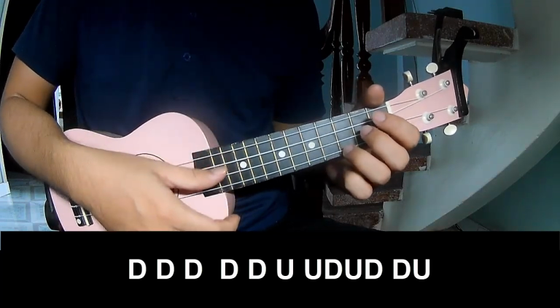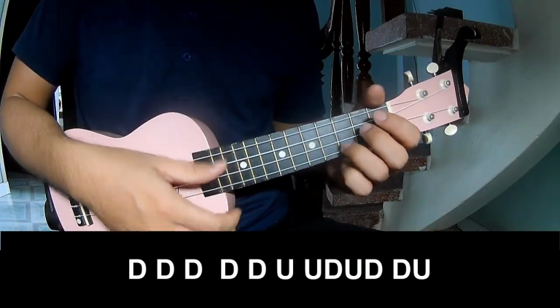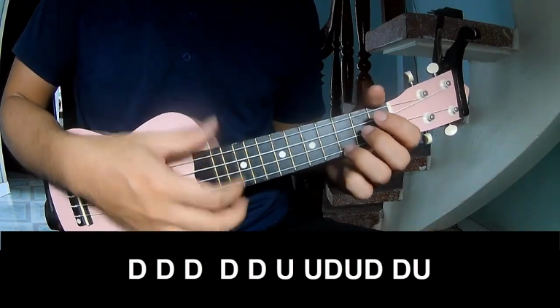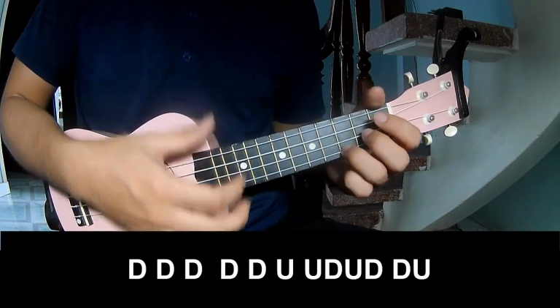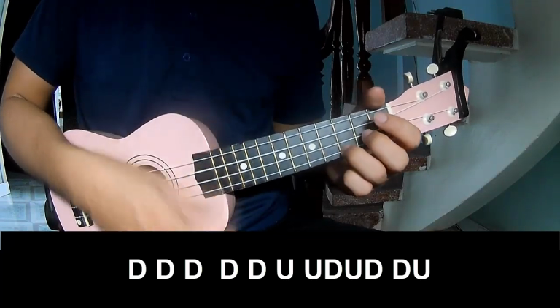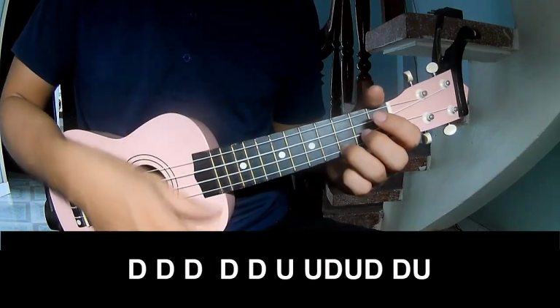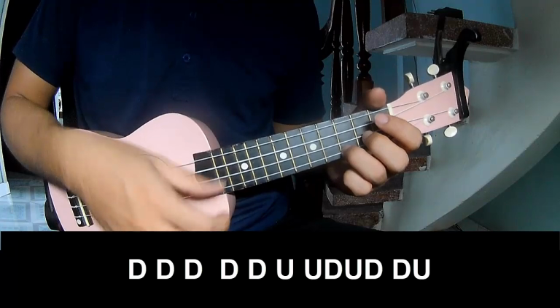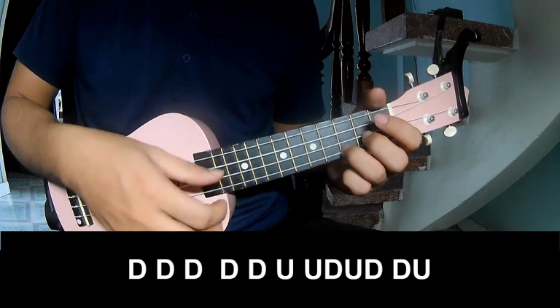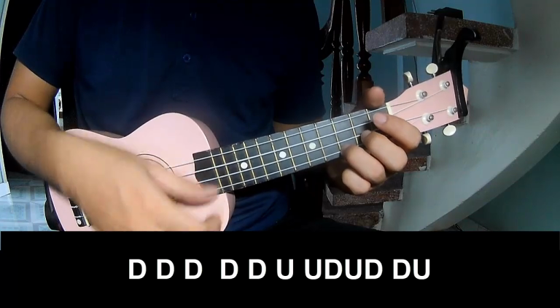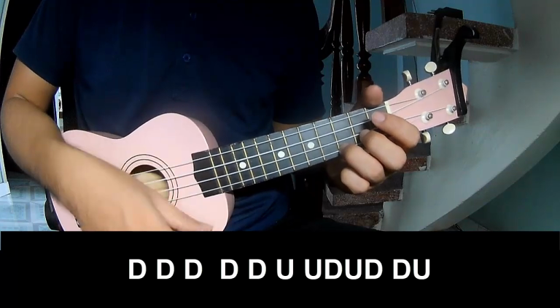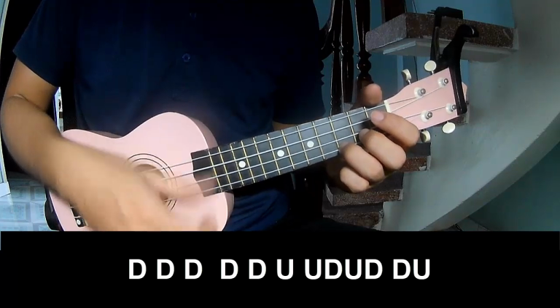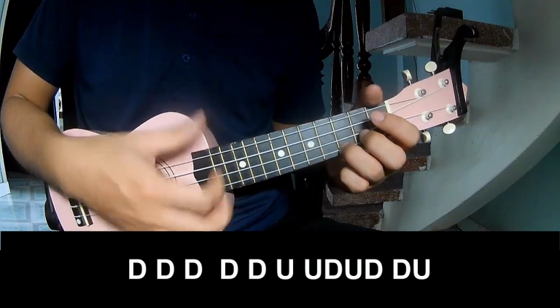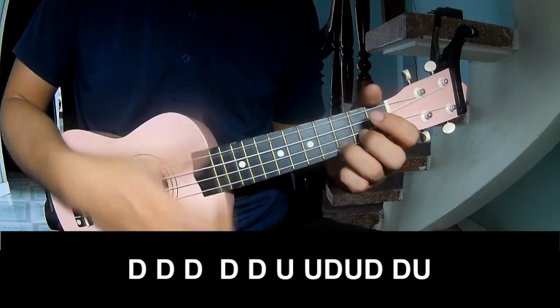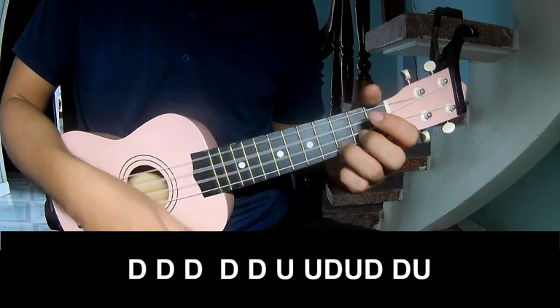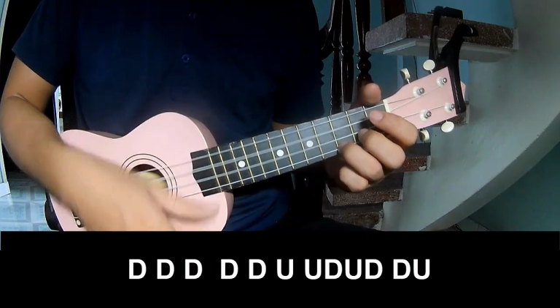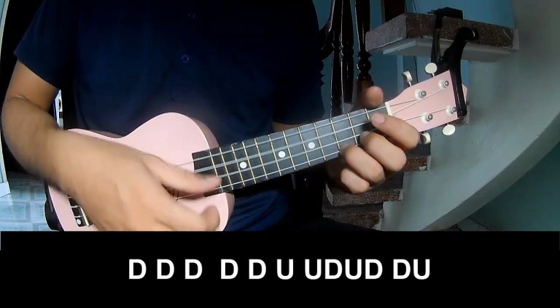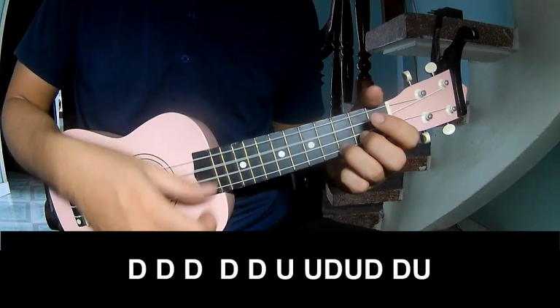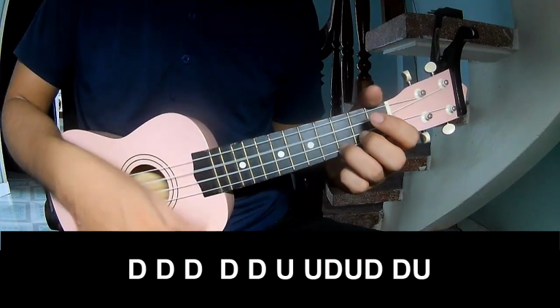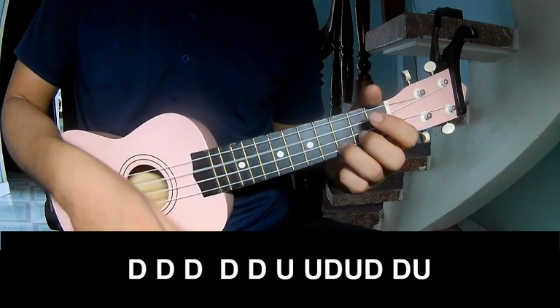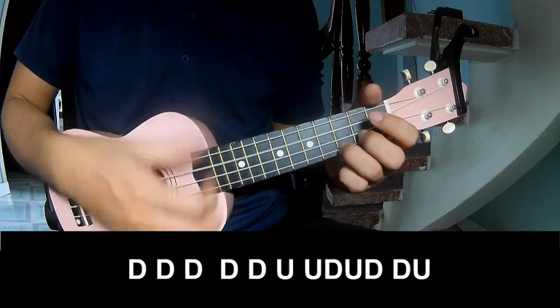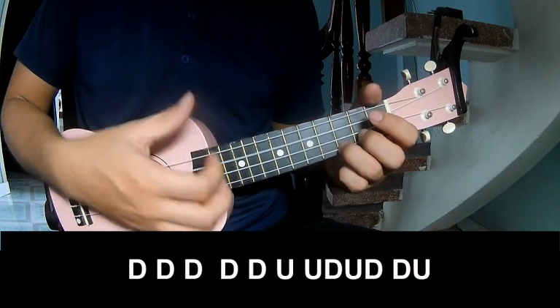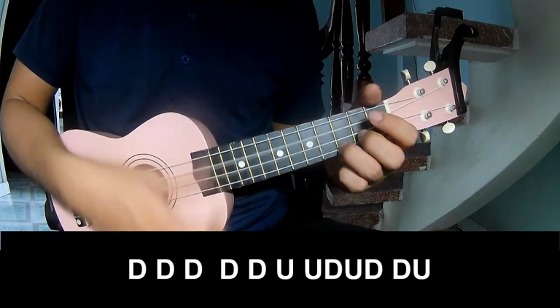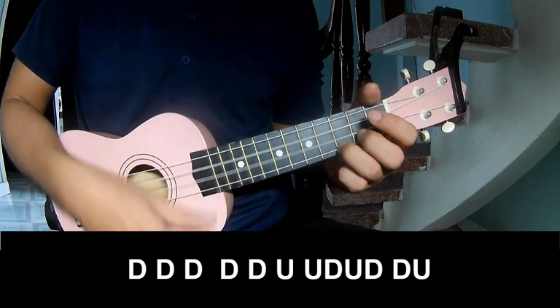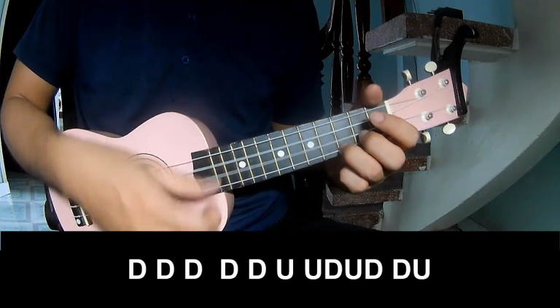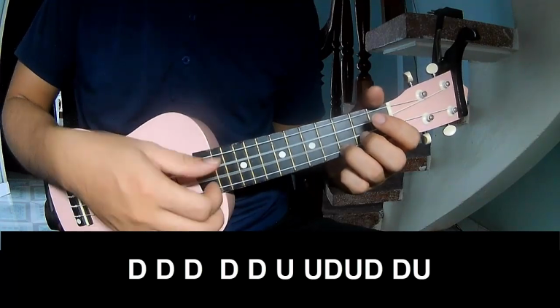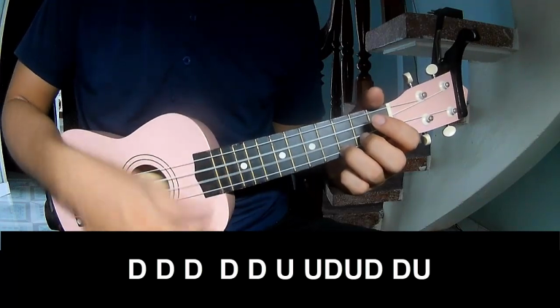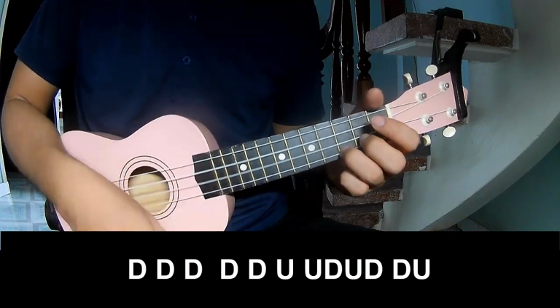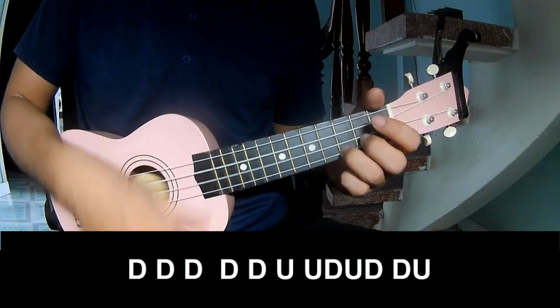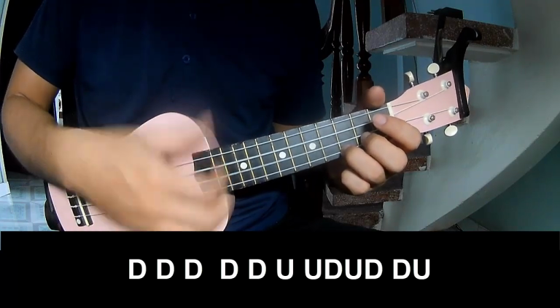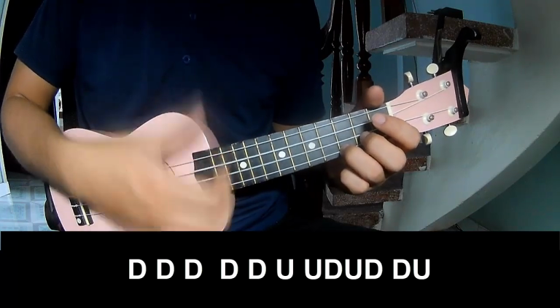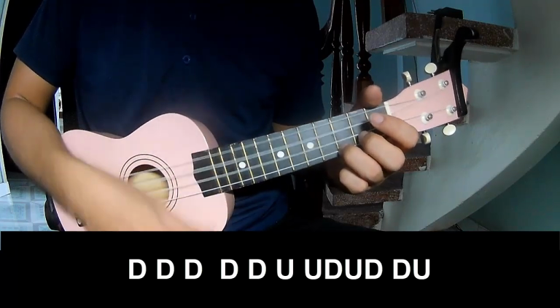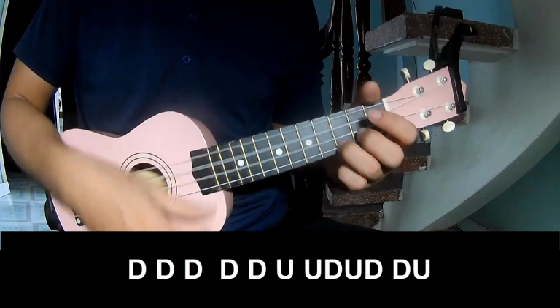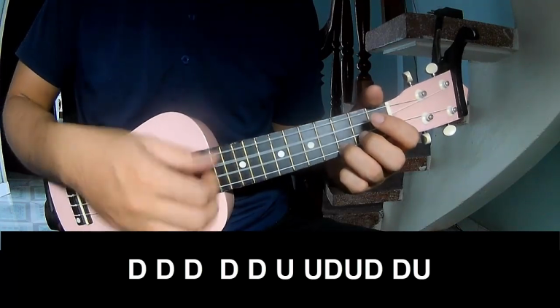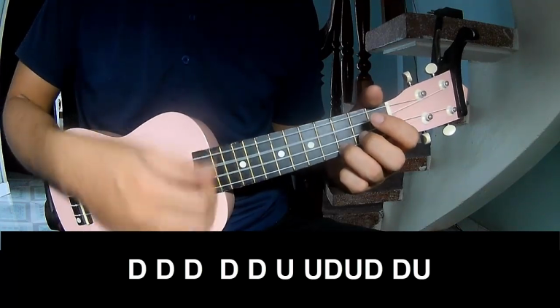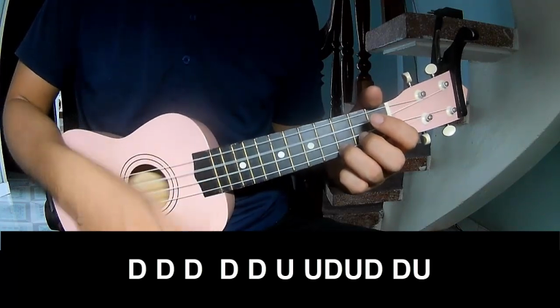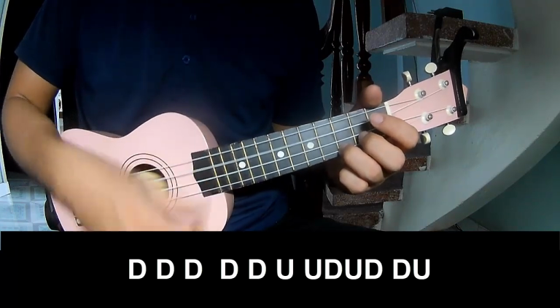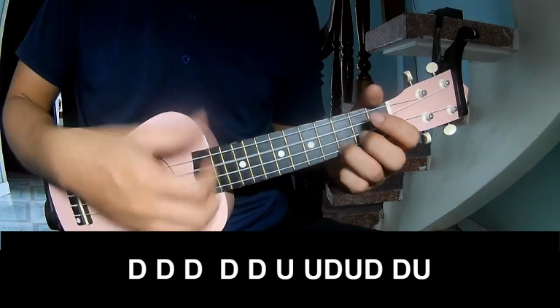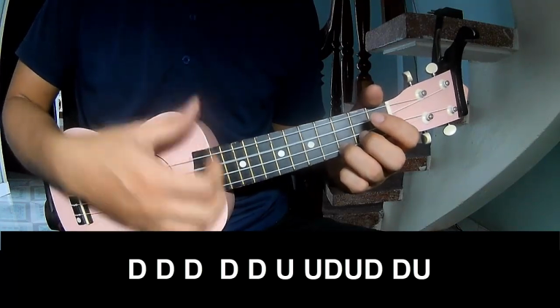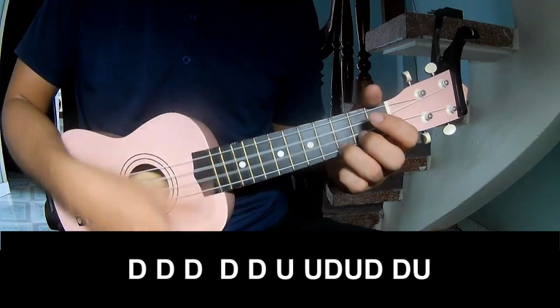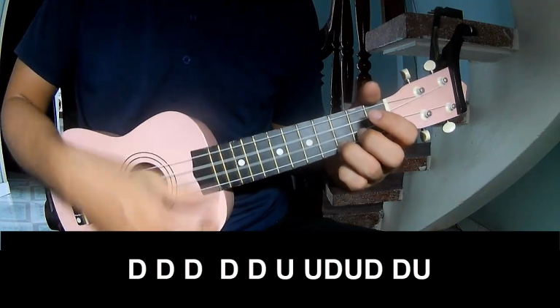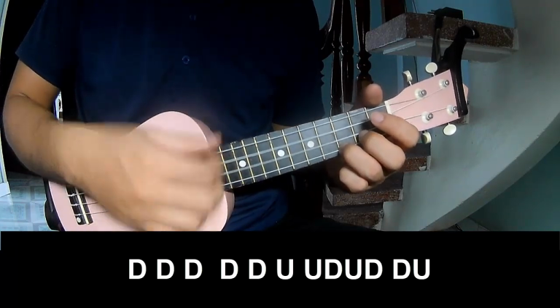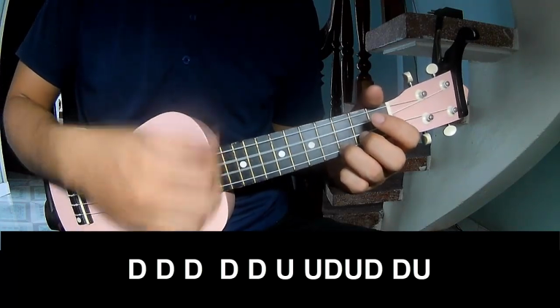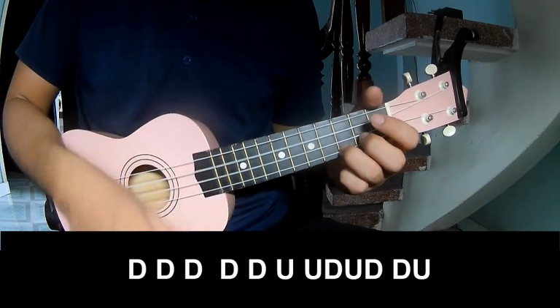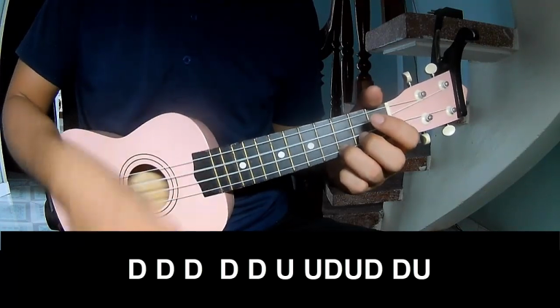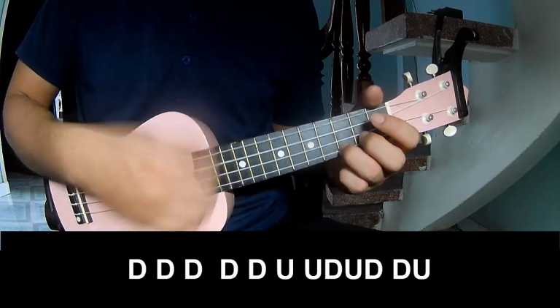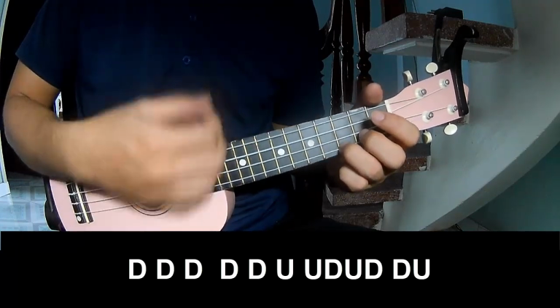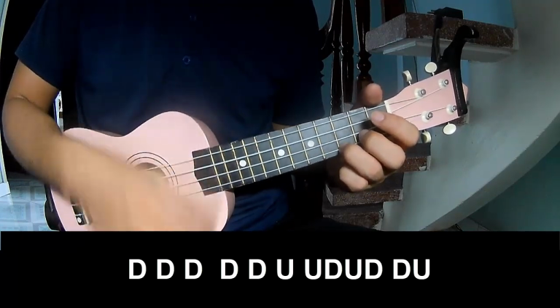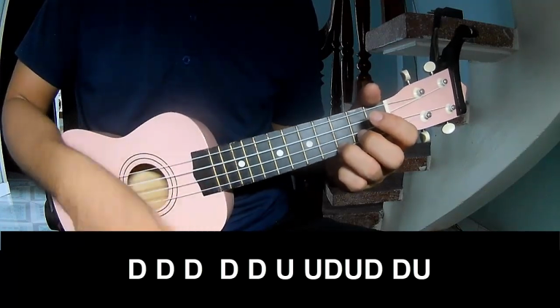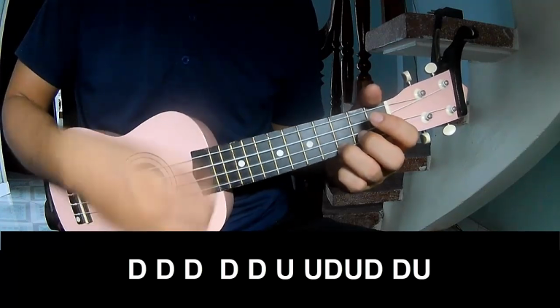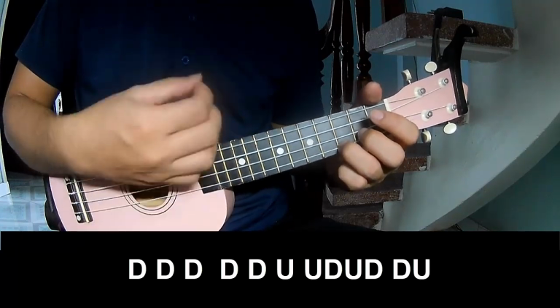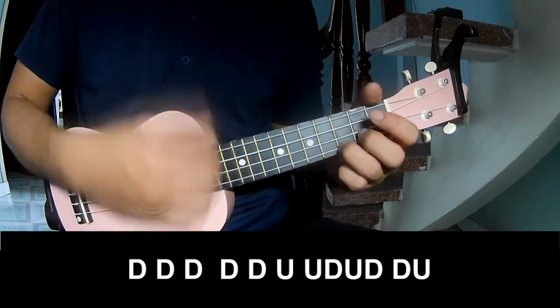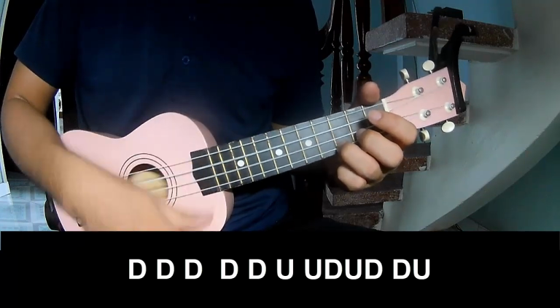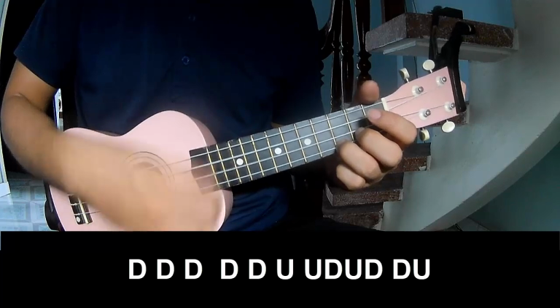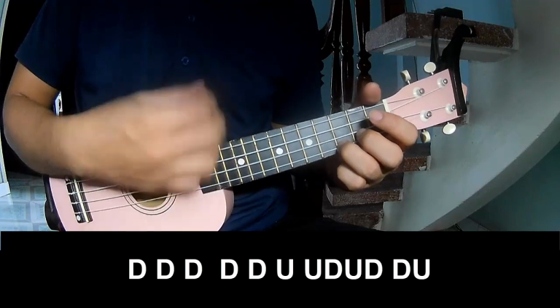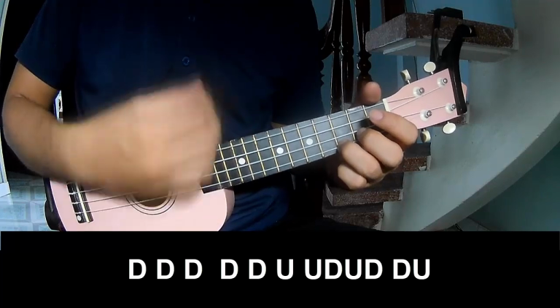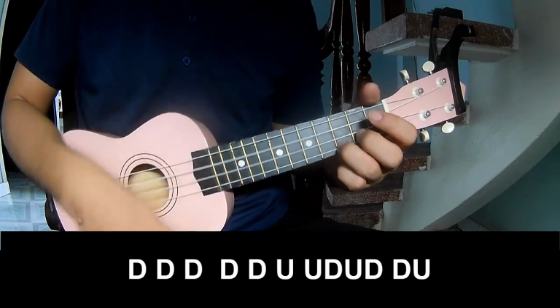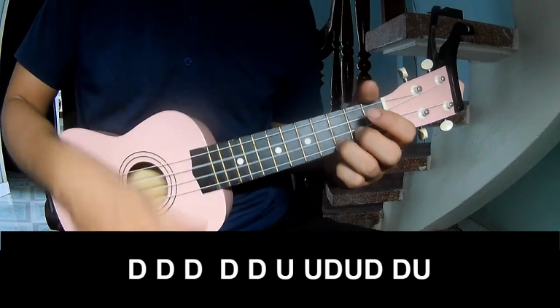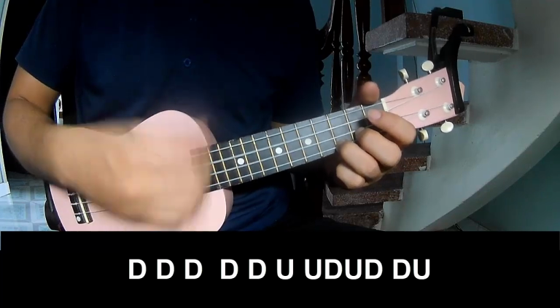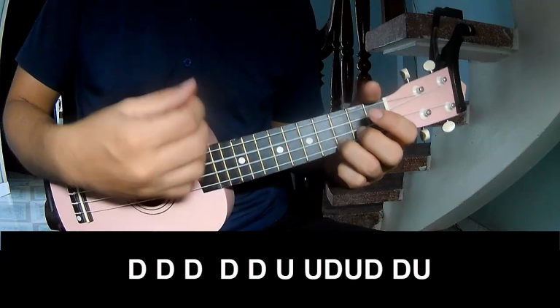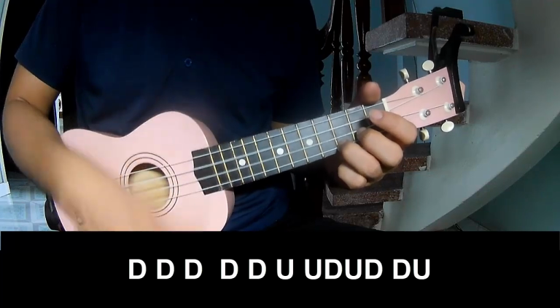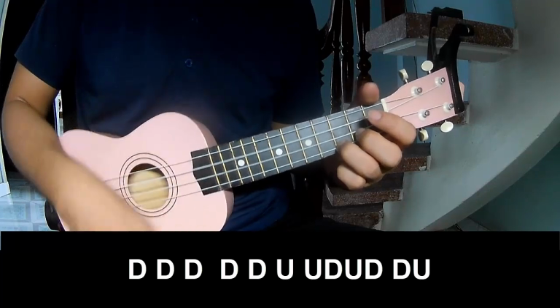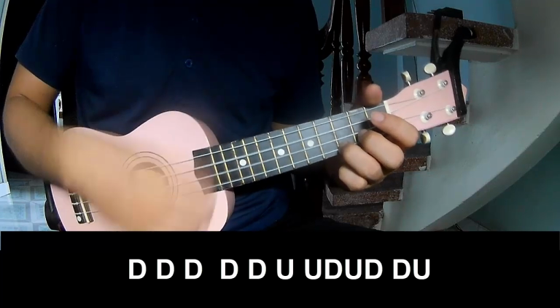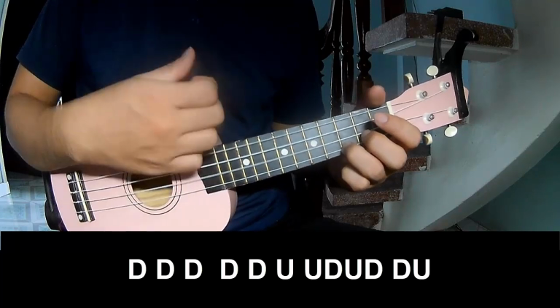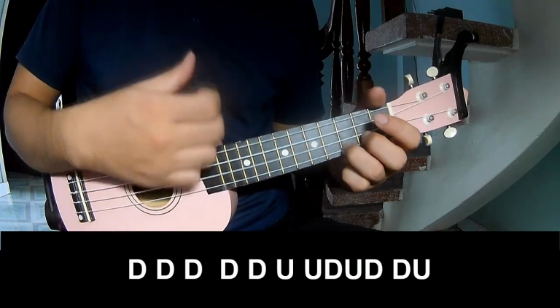Down, down, down, down, down, down, up, up, down, up, down, down, up.